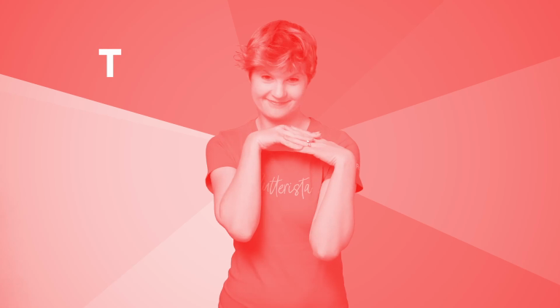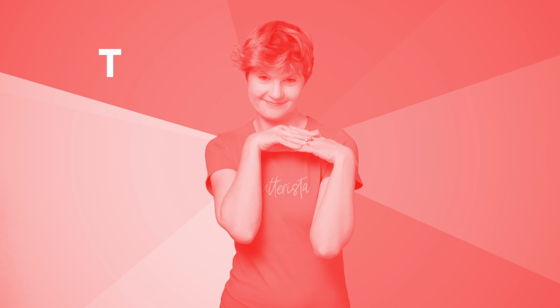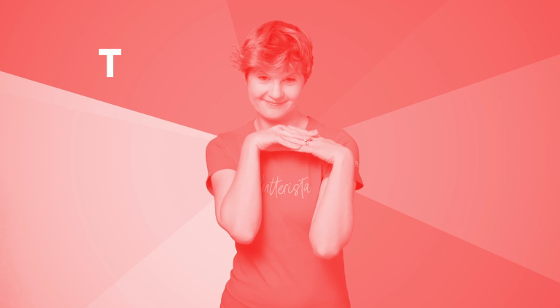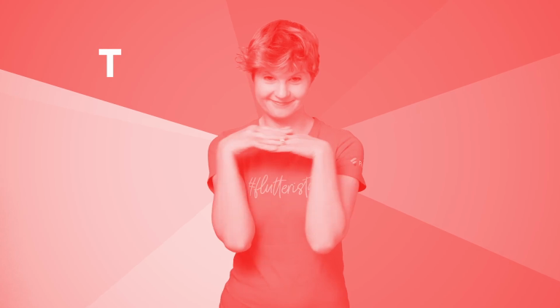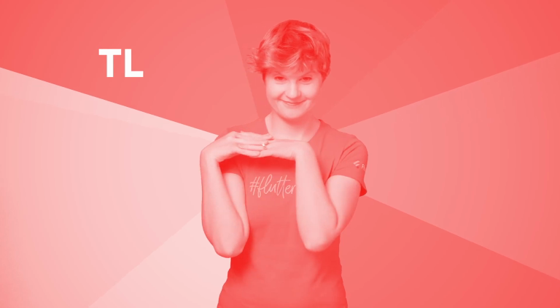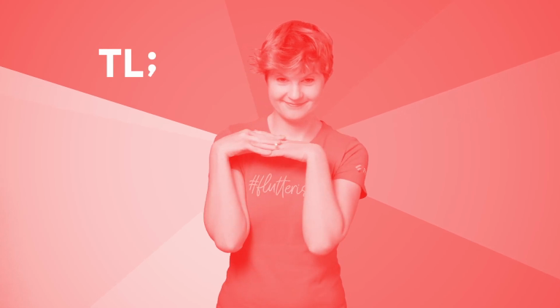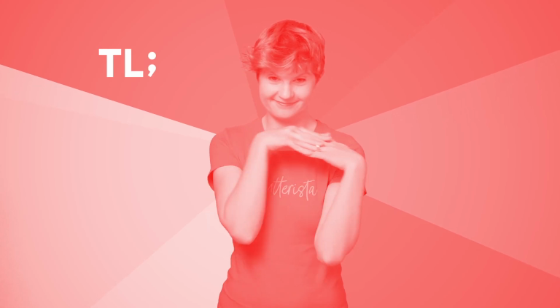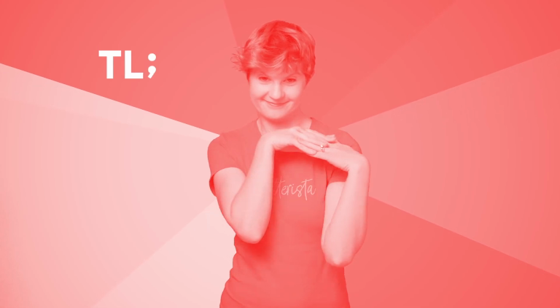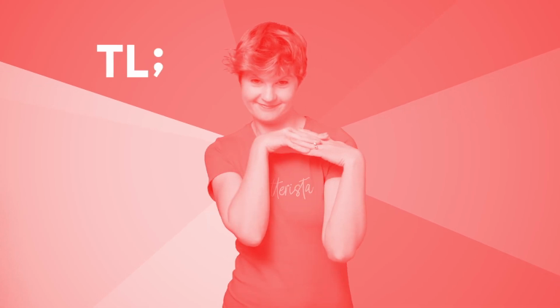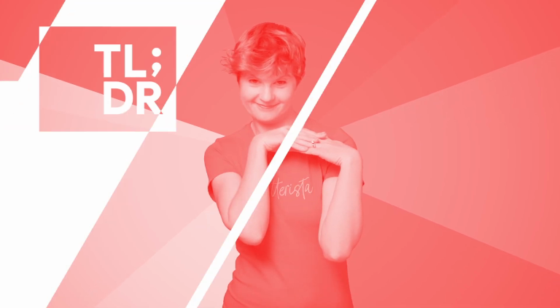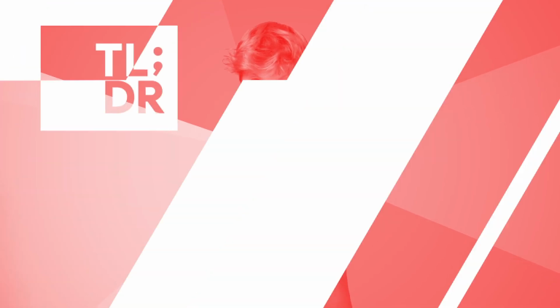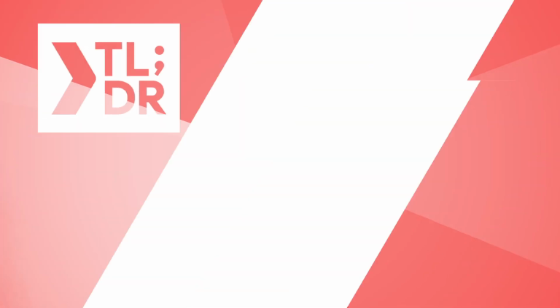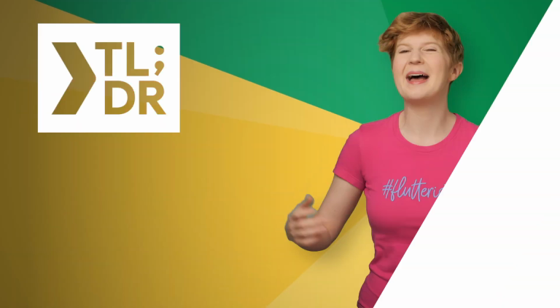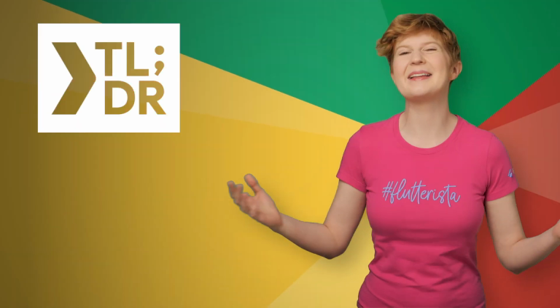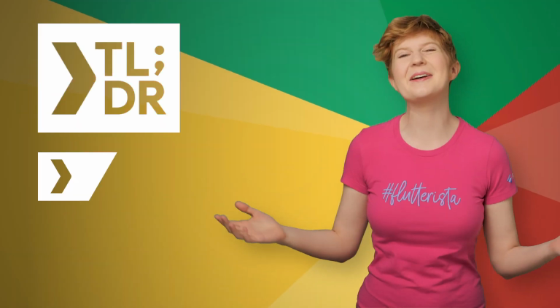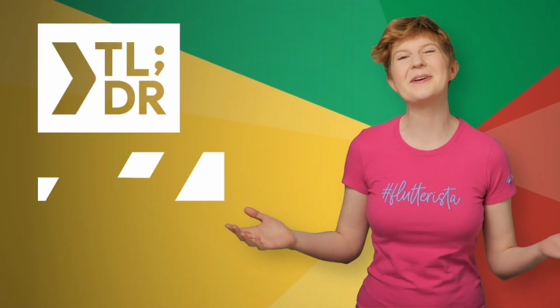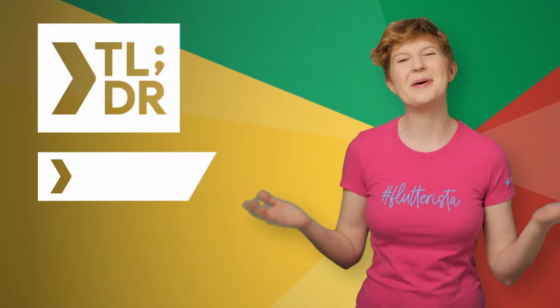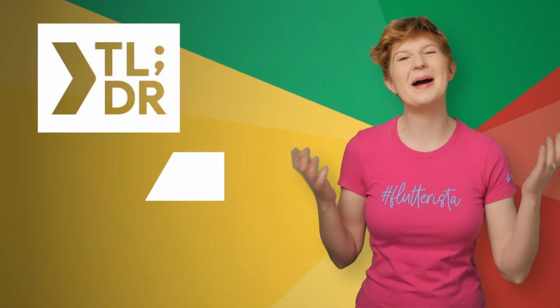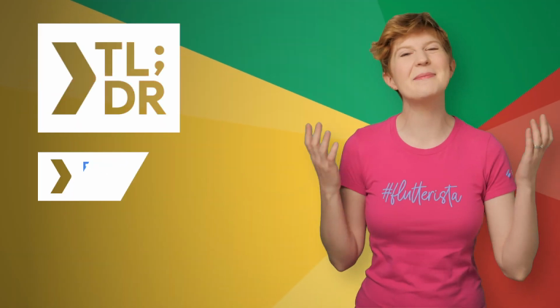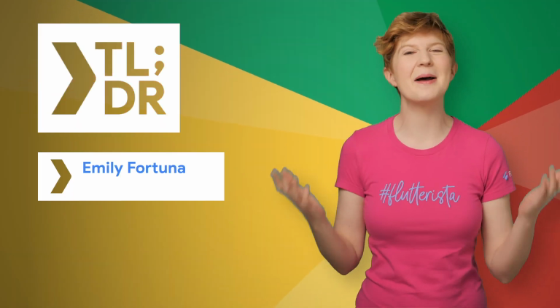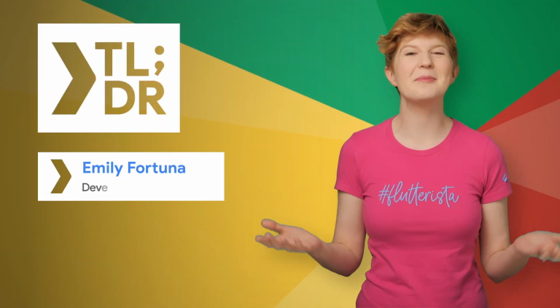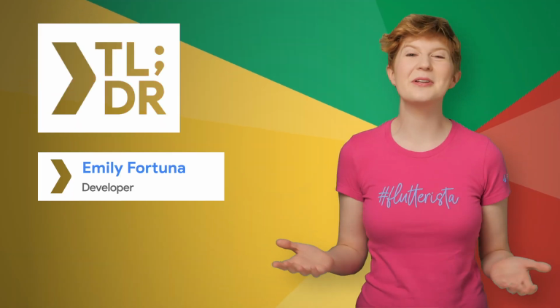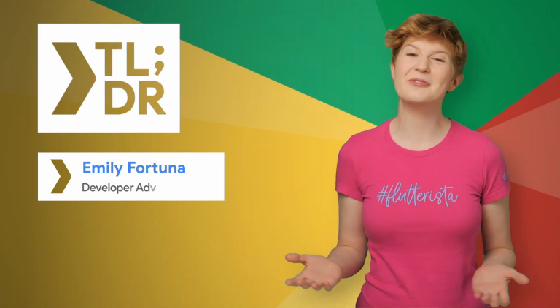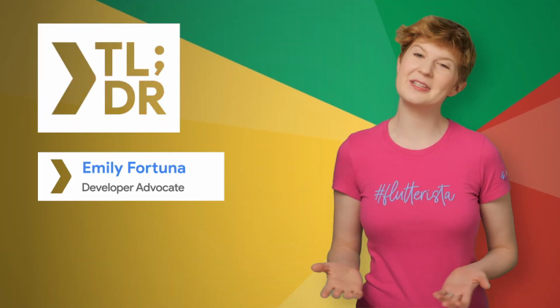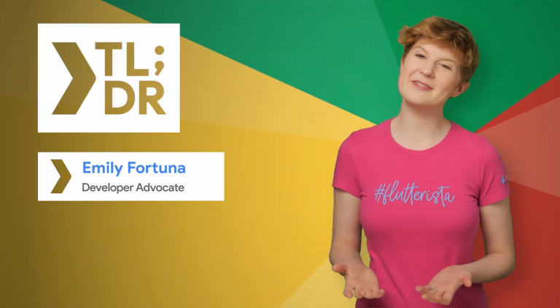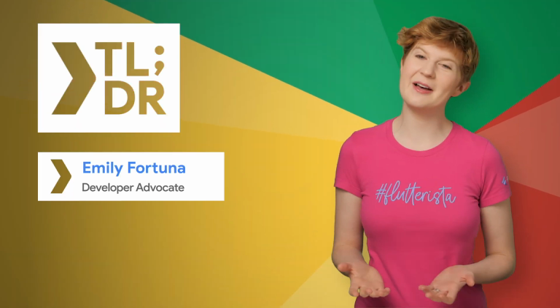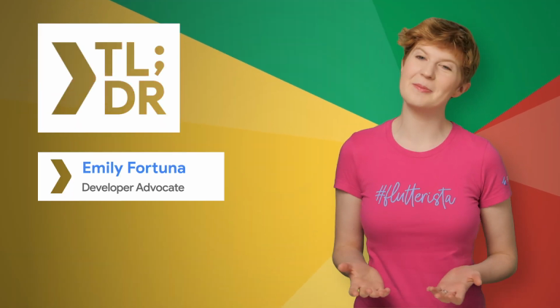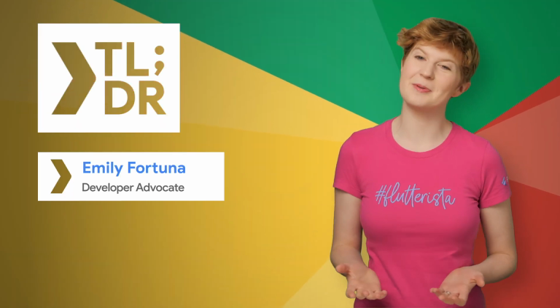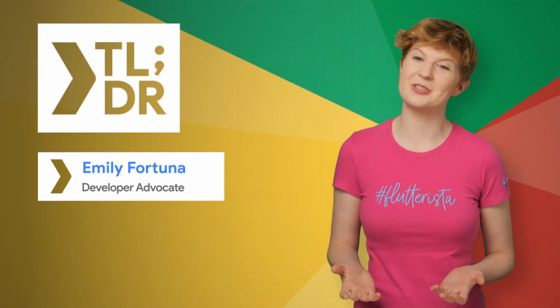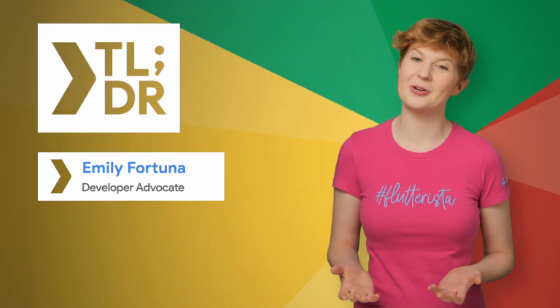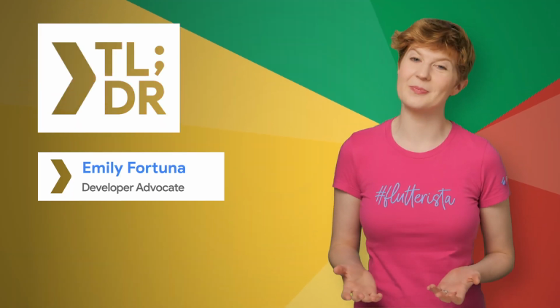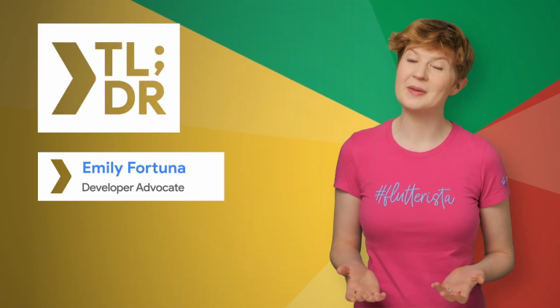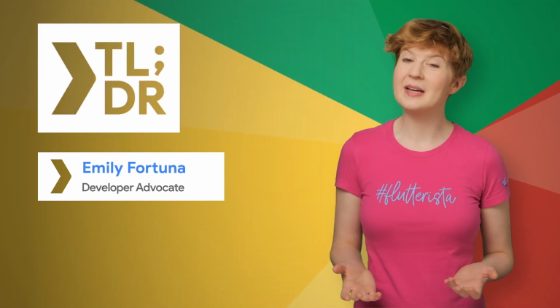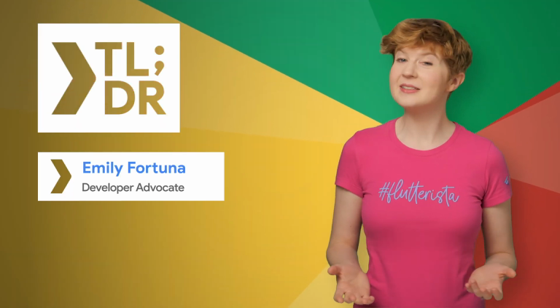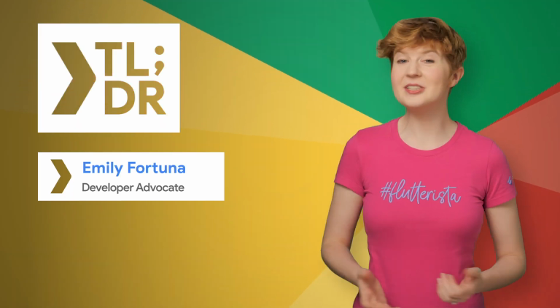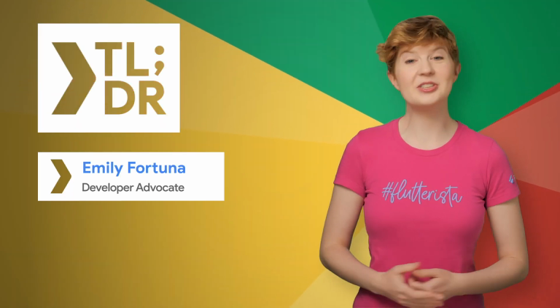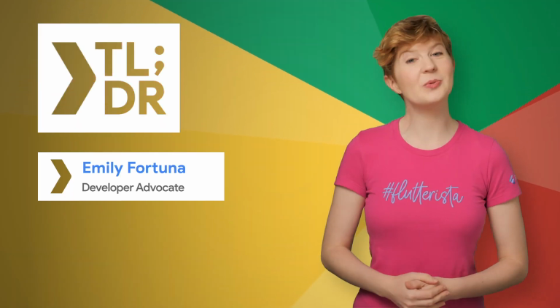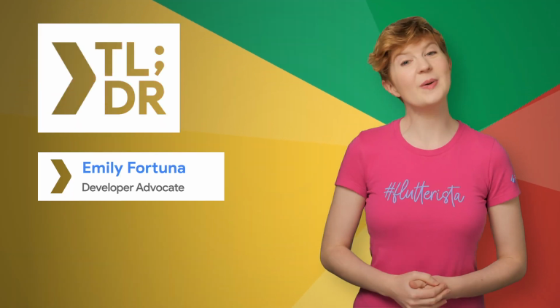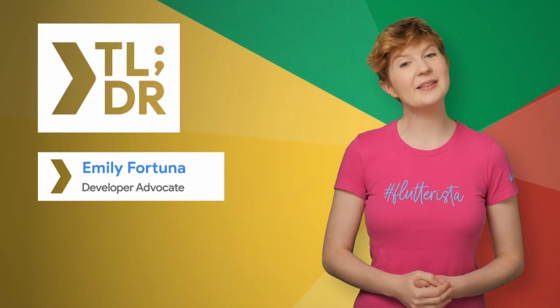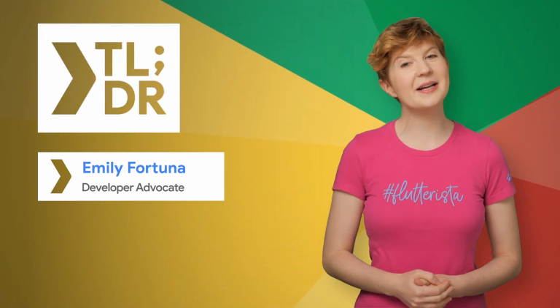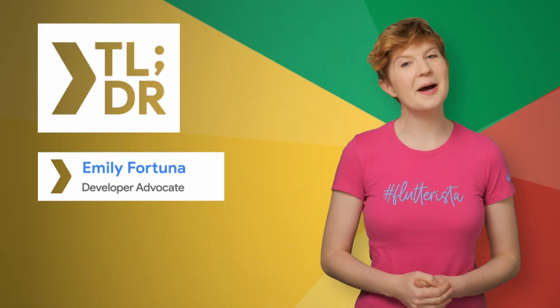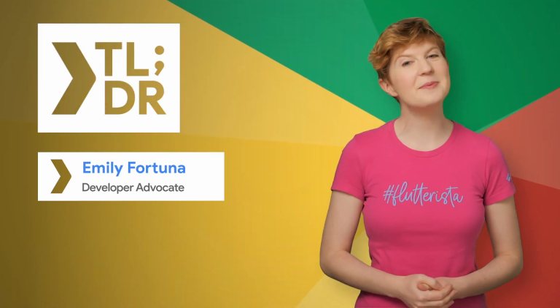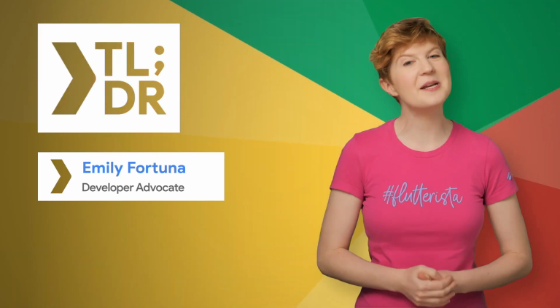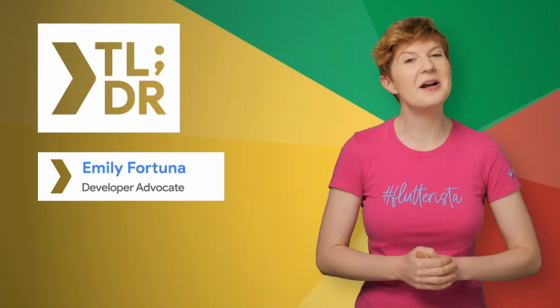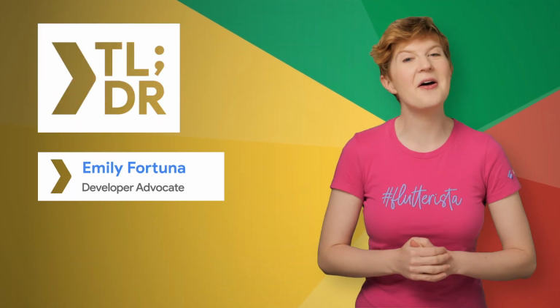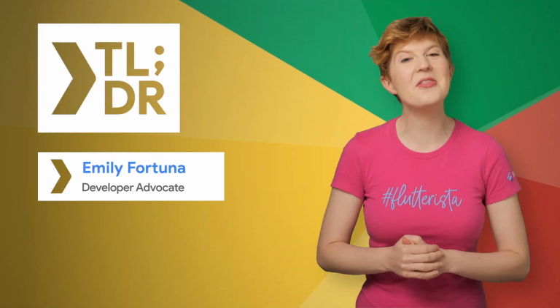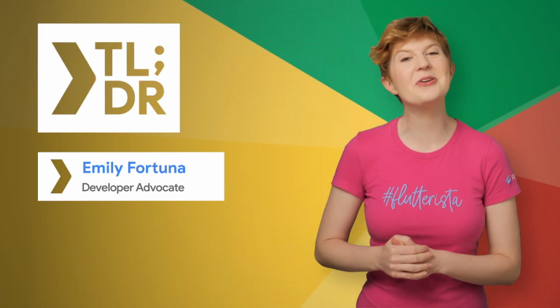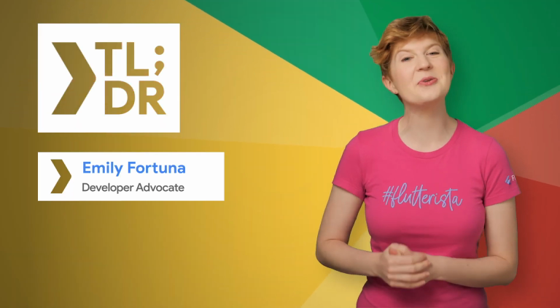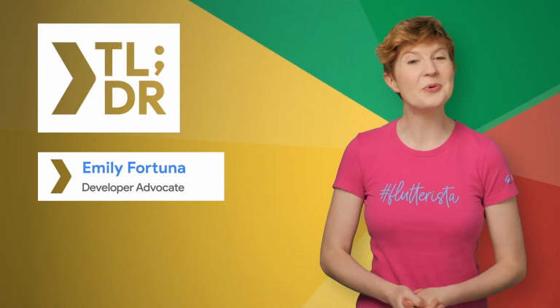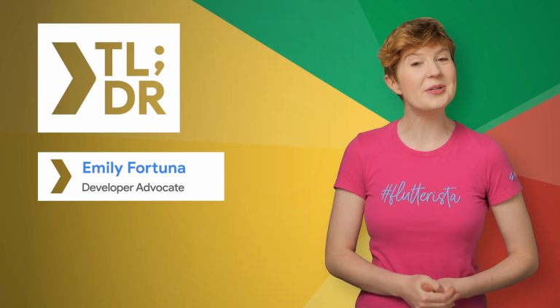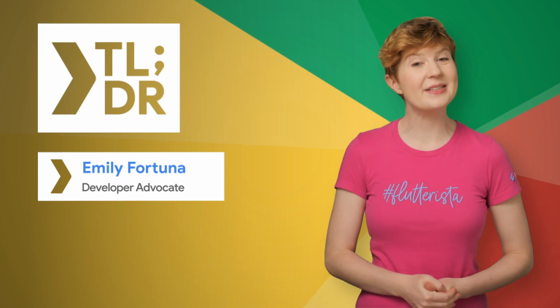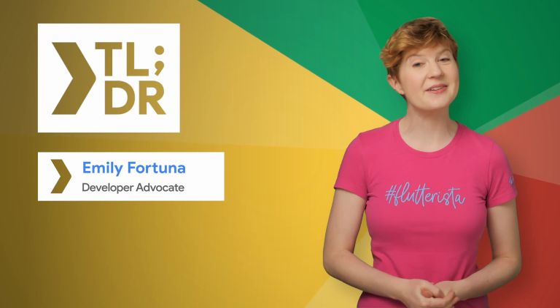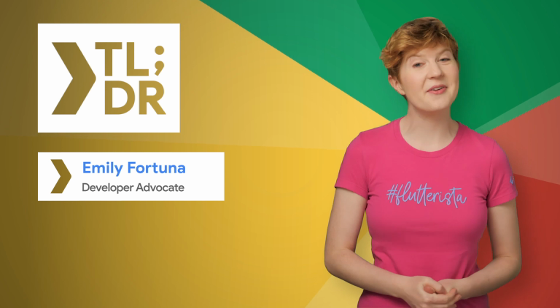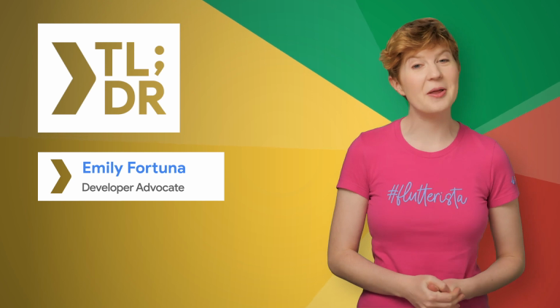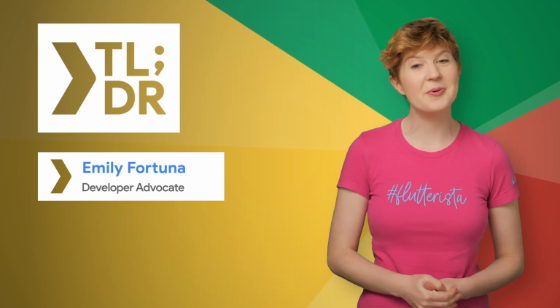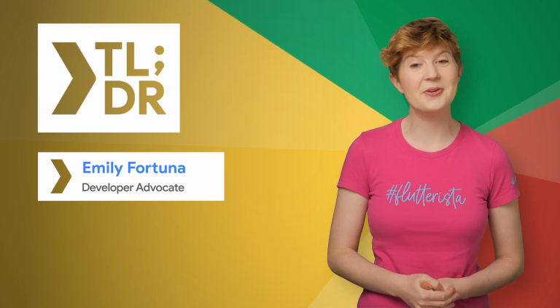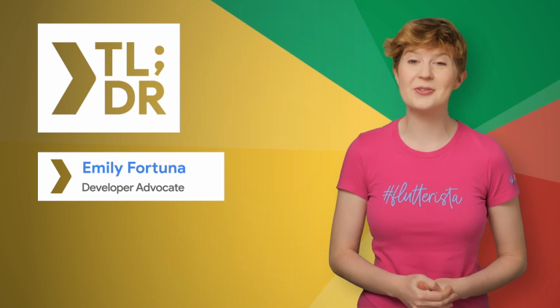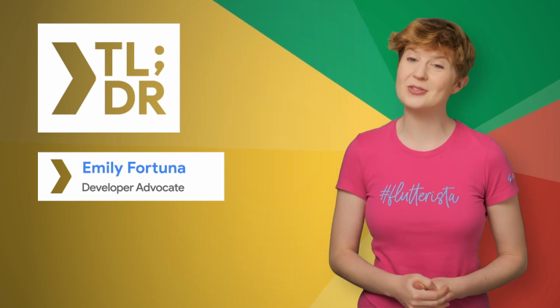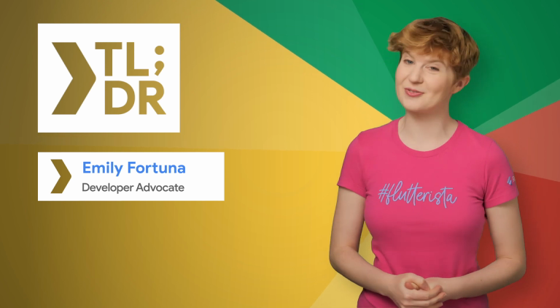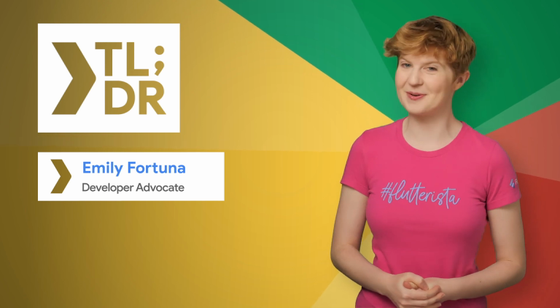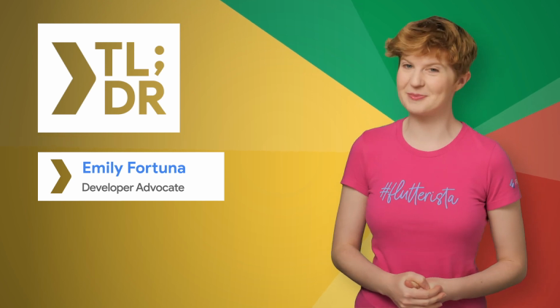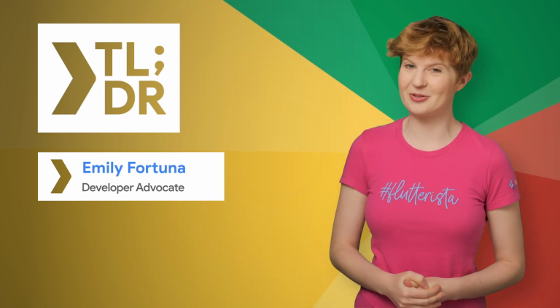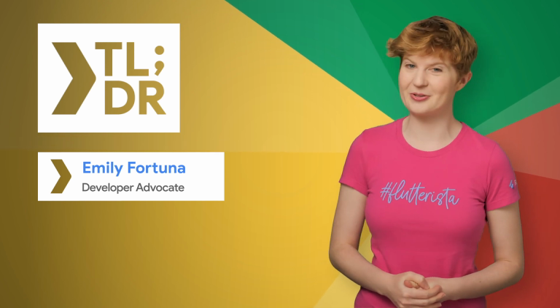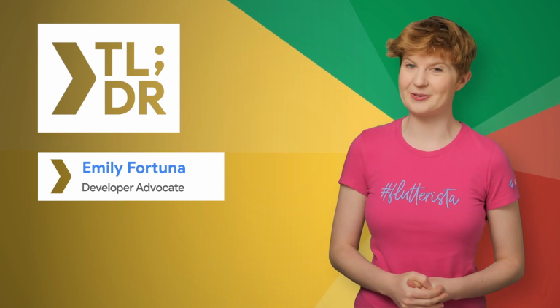Hello, I'm Emily for The Developer Show. This is your weekly update on the coolest developer news from Google.